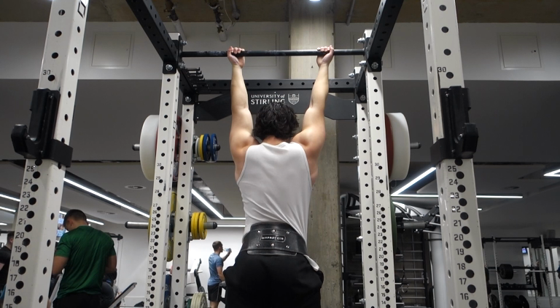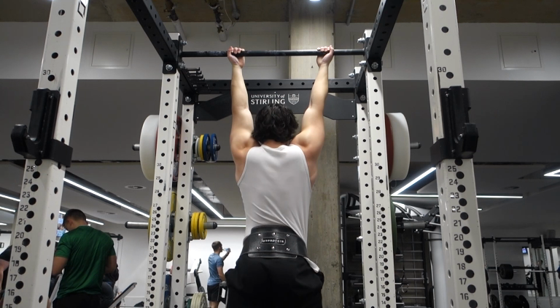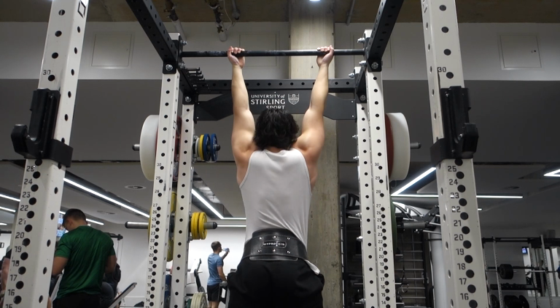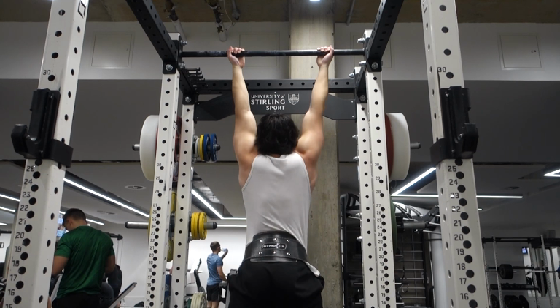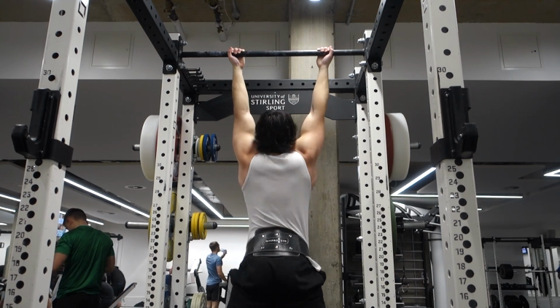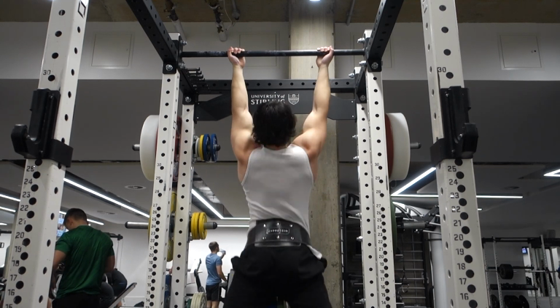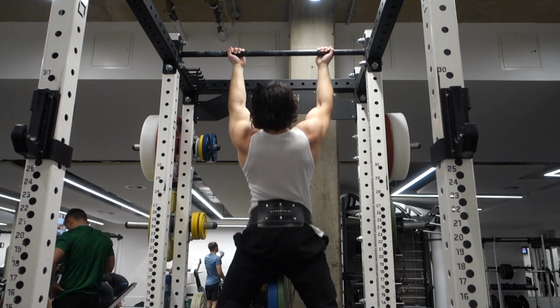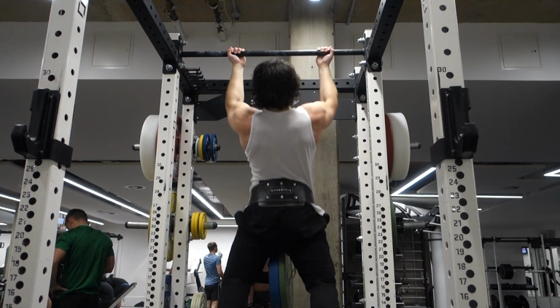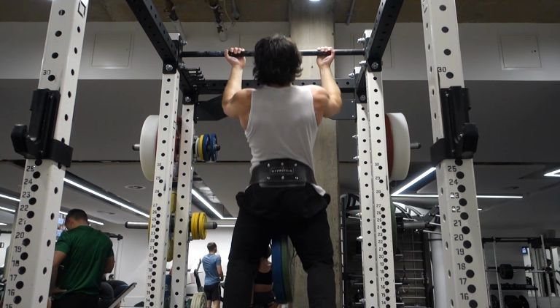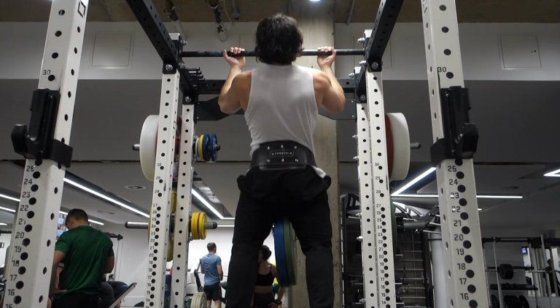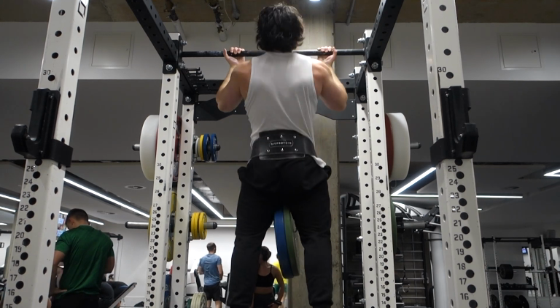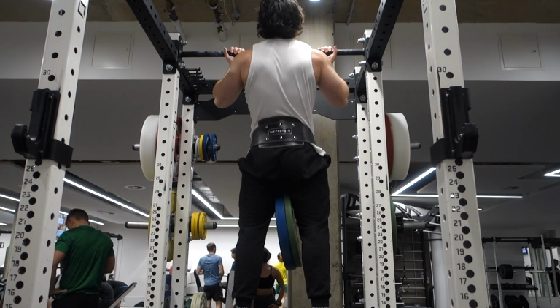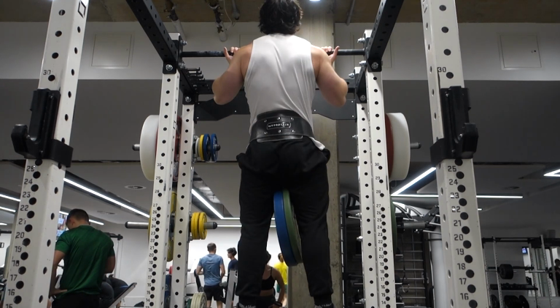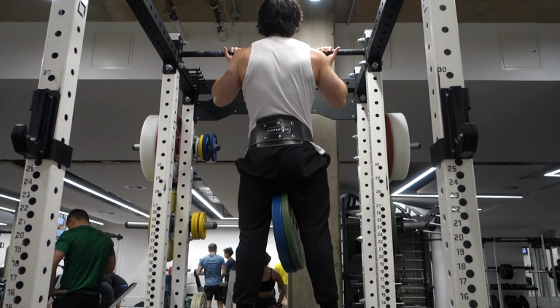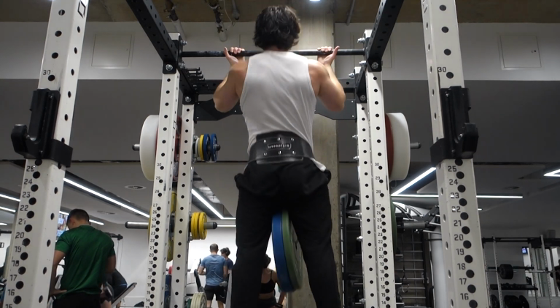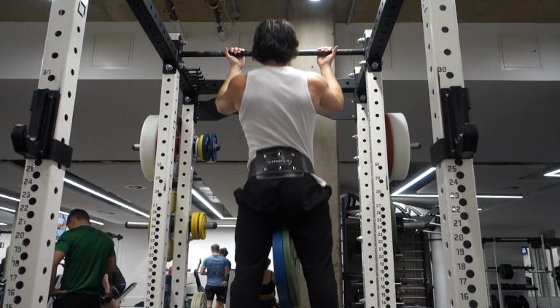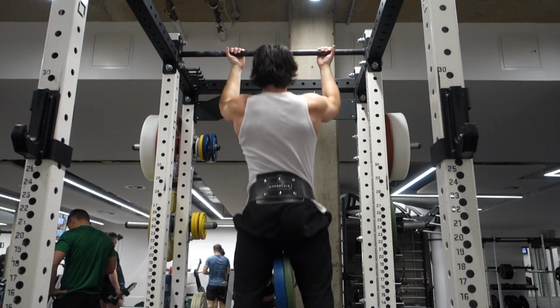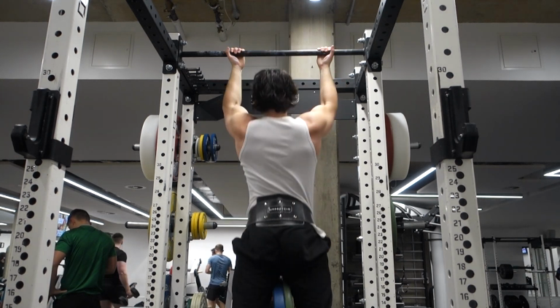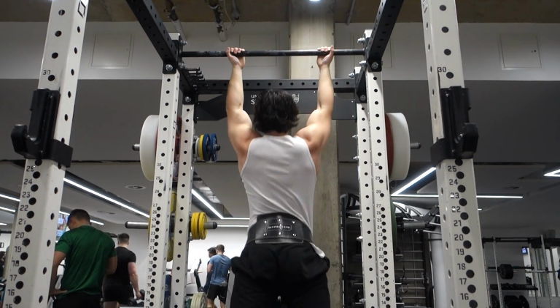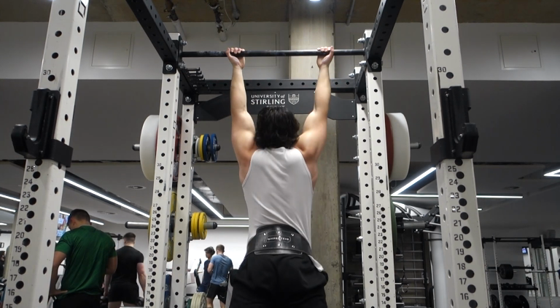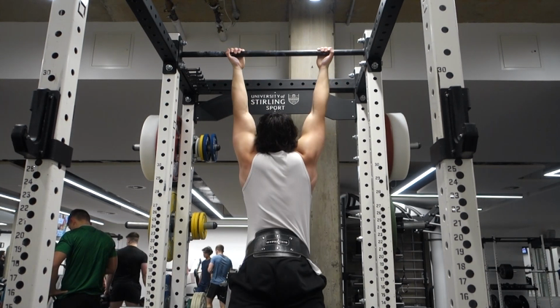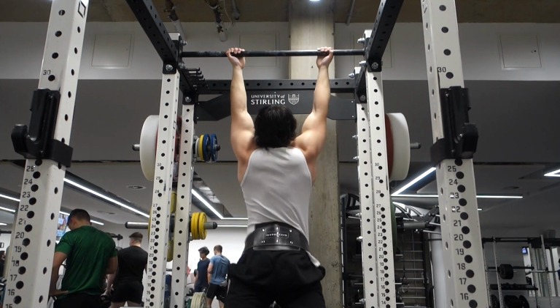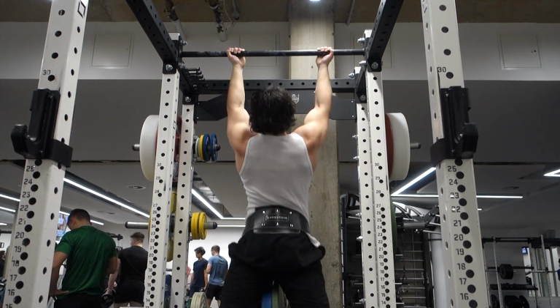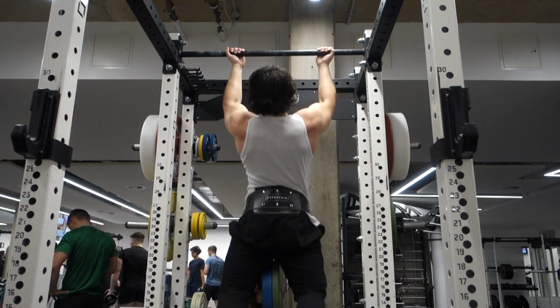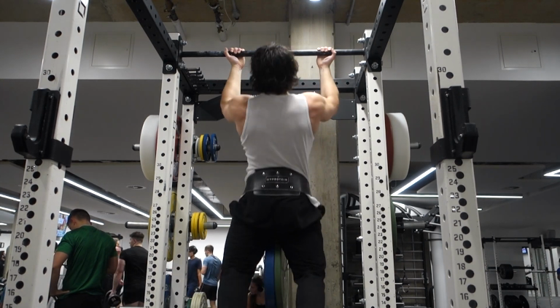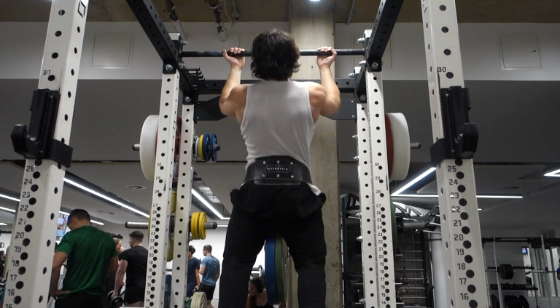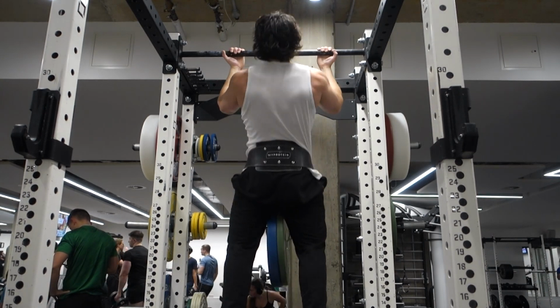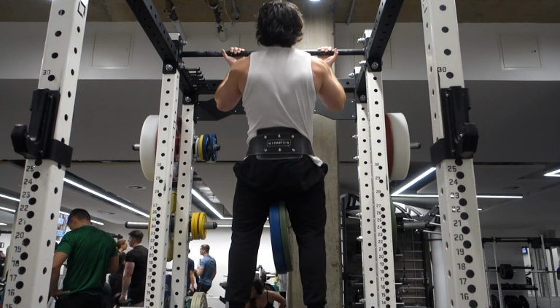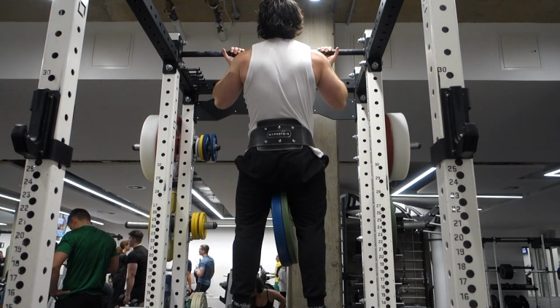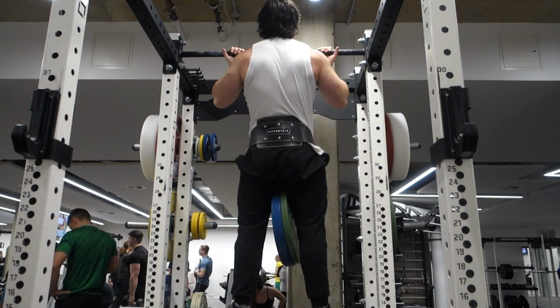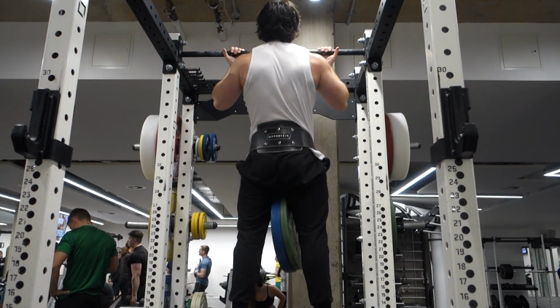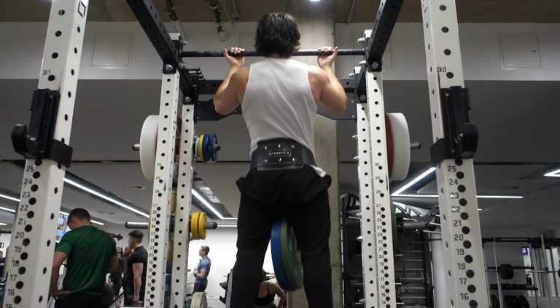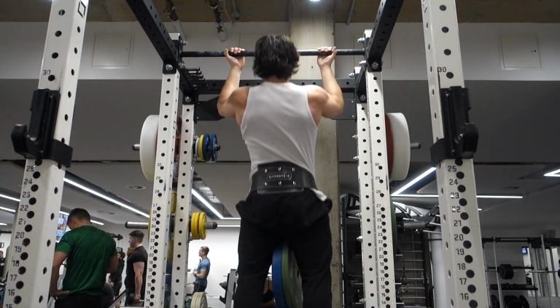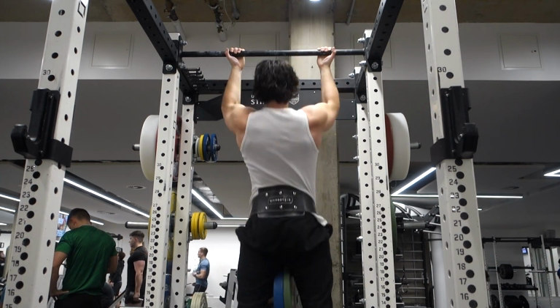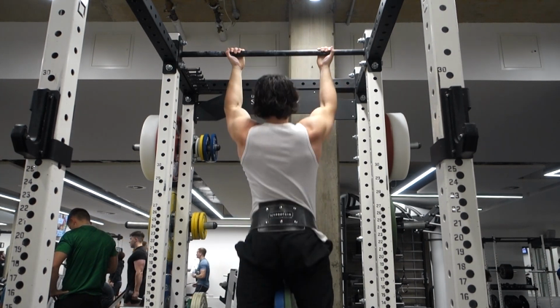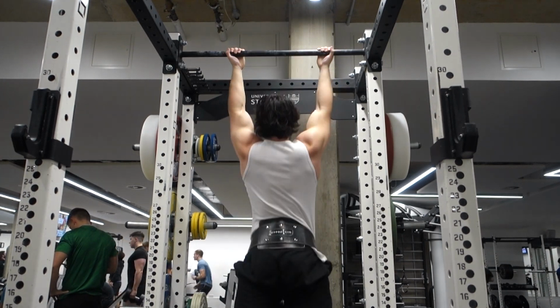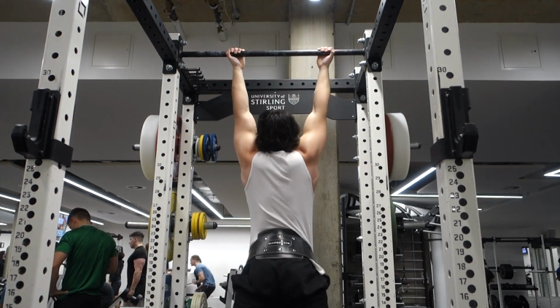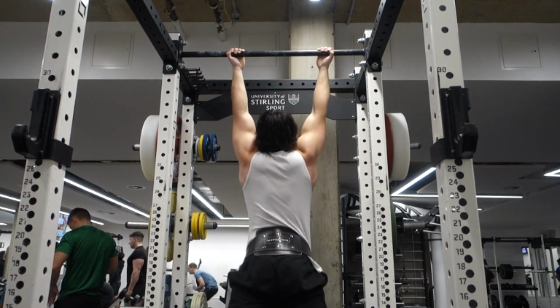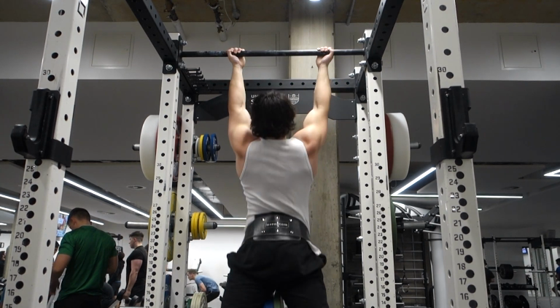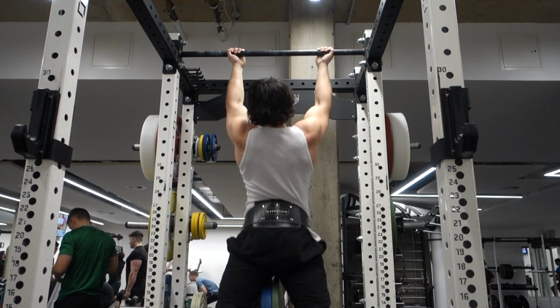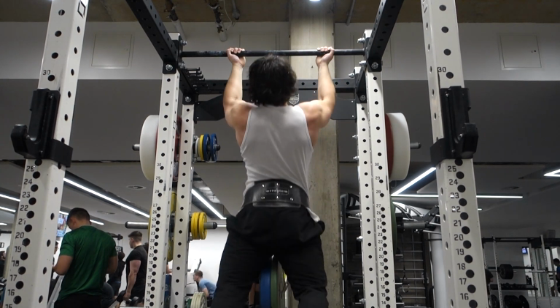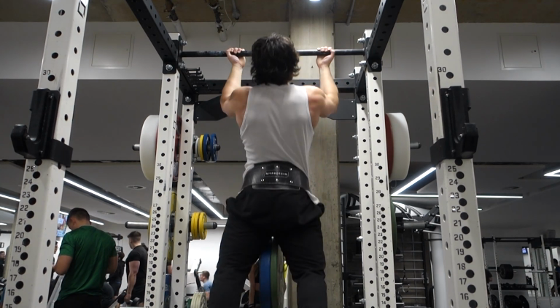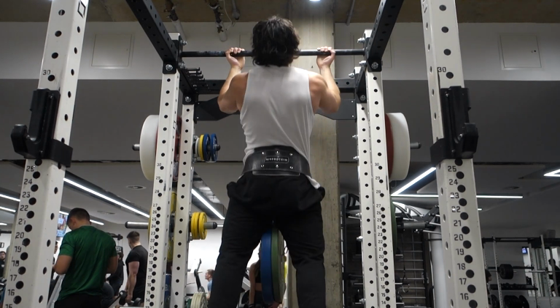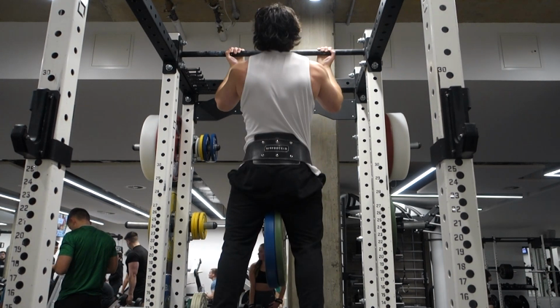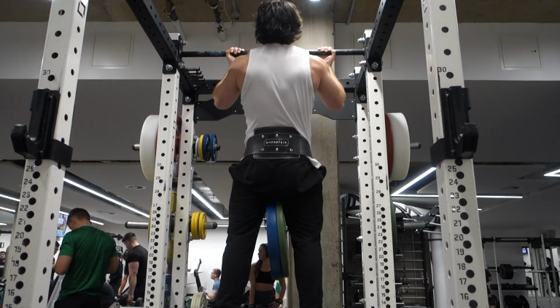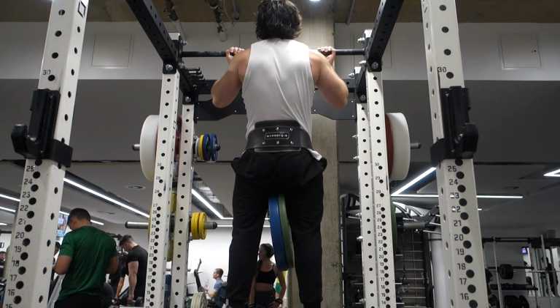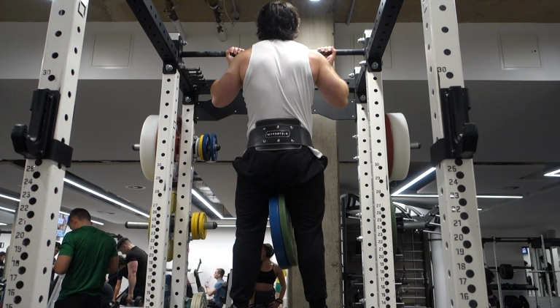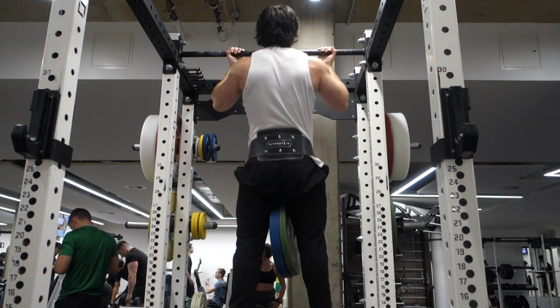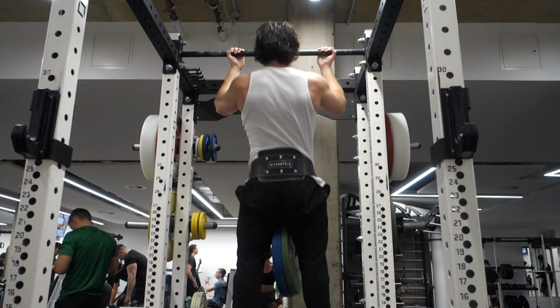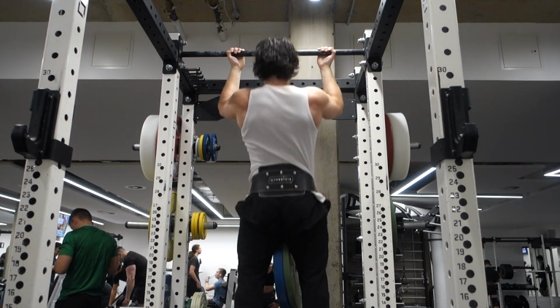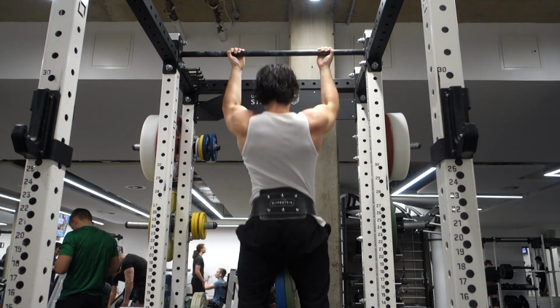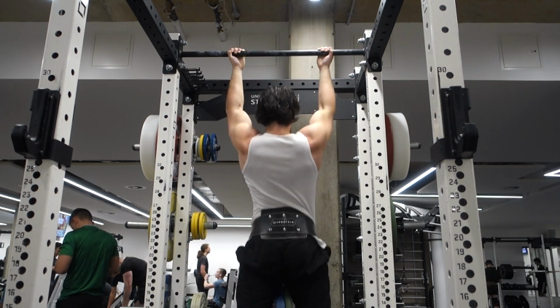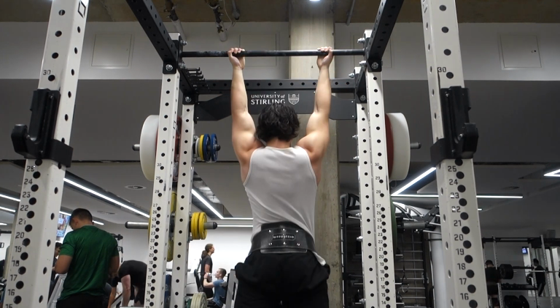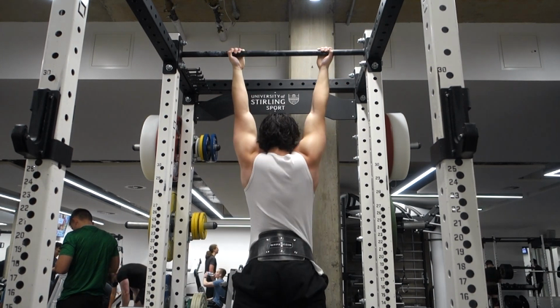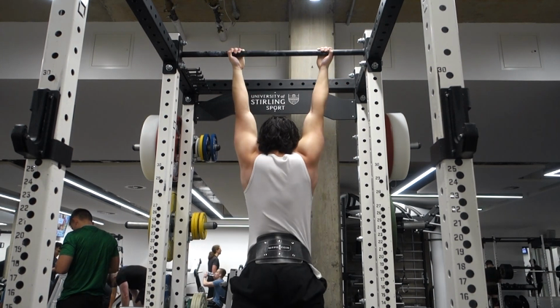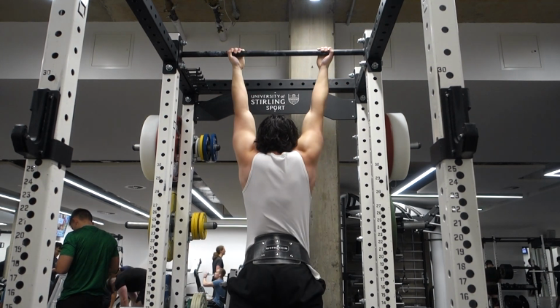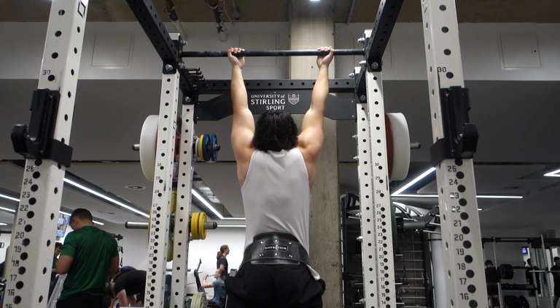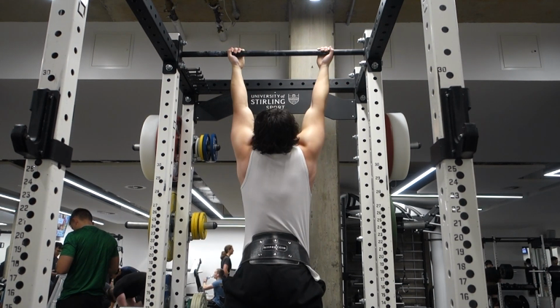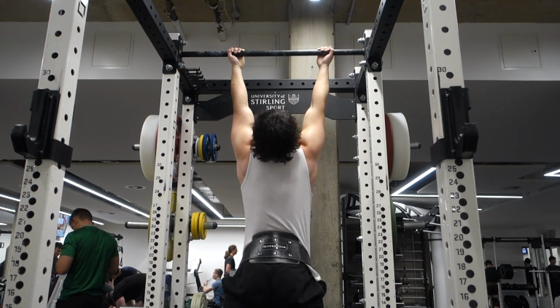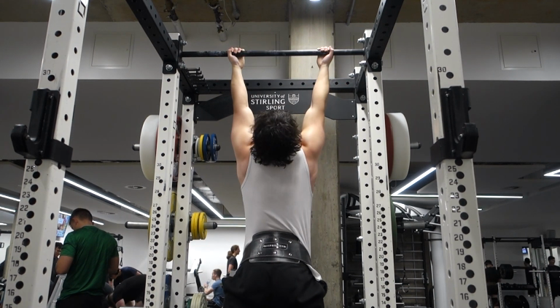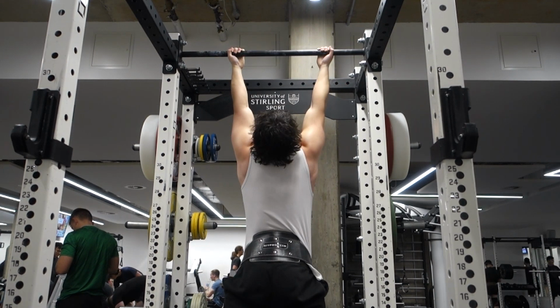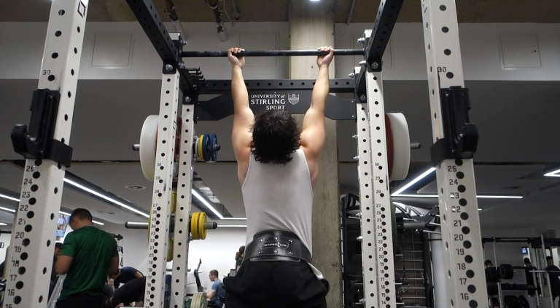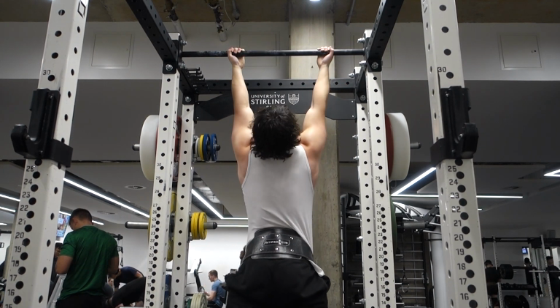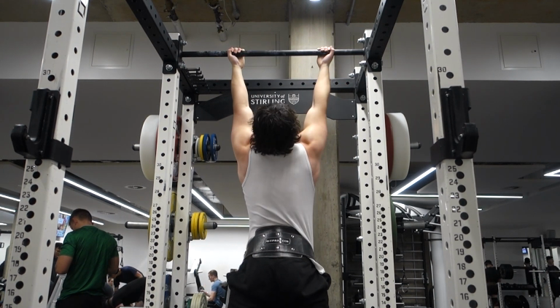We have made some changes to the start of our workout to make even more gains than we were previously.